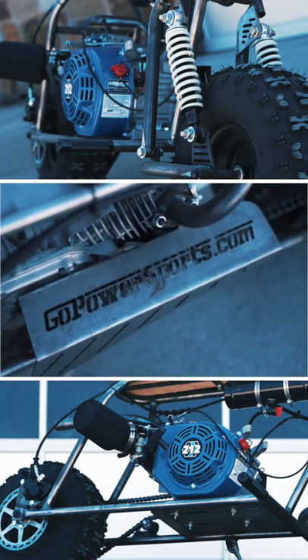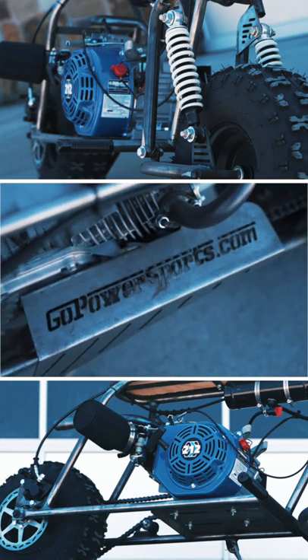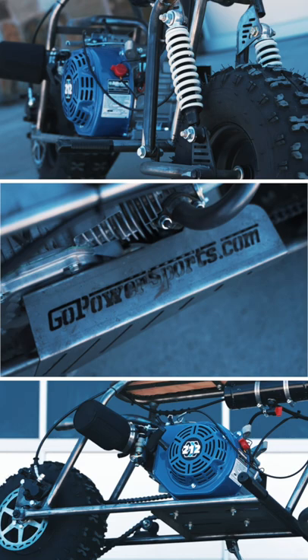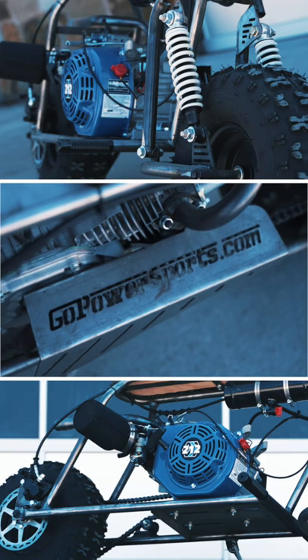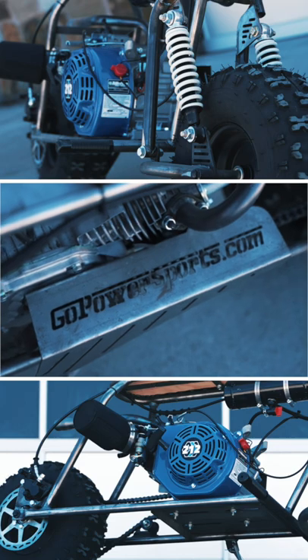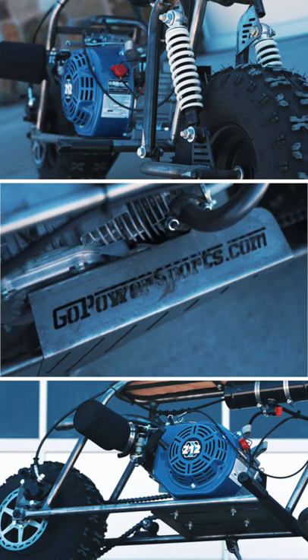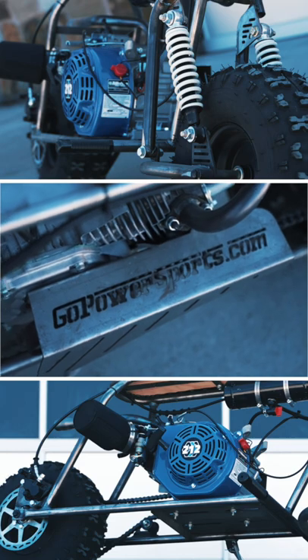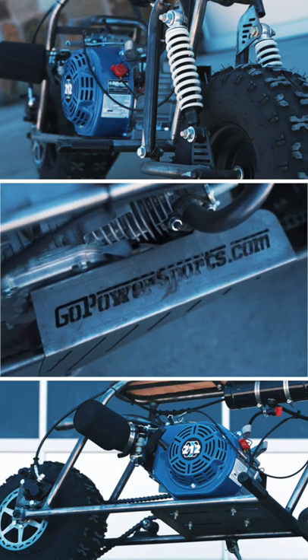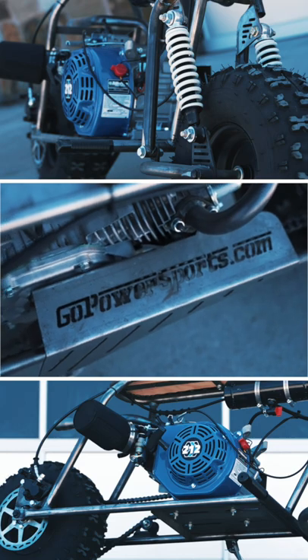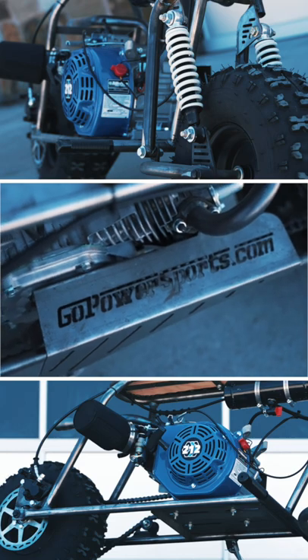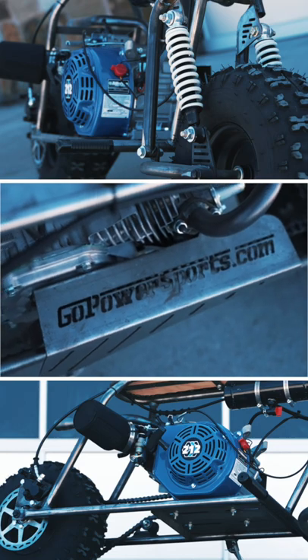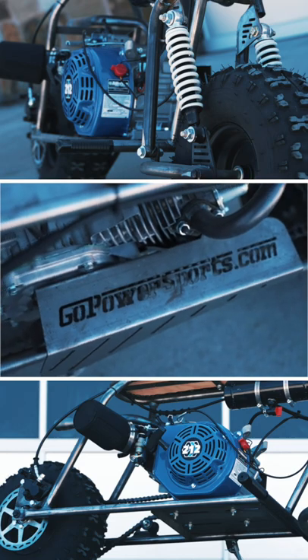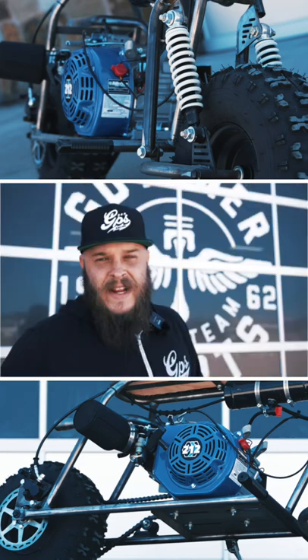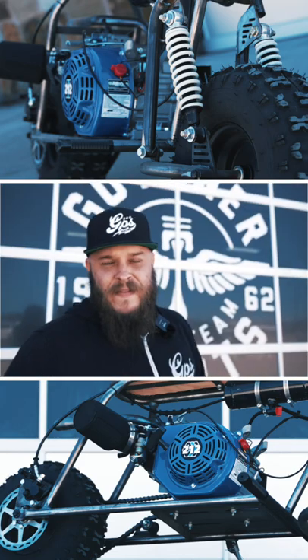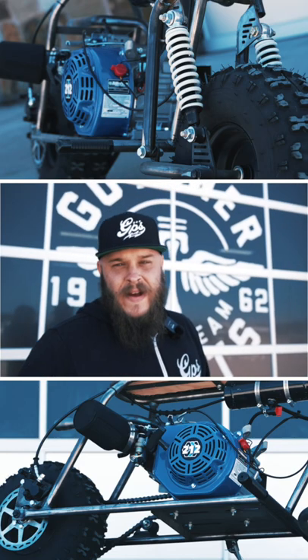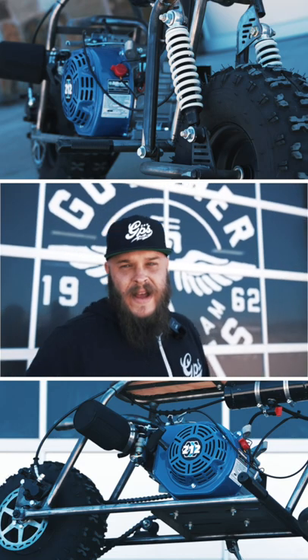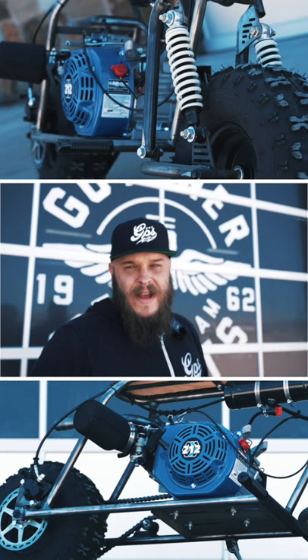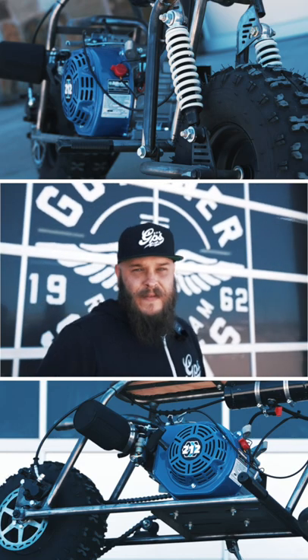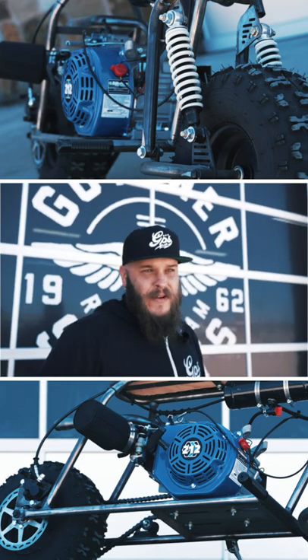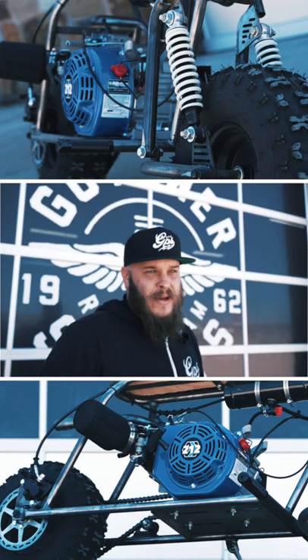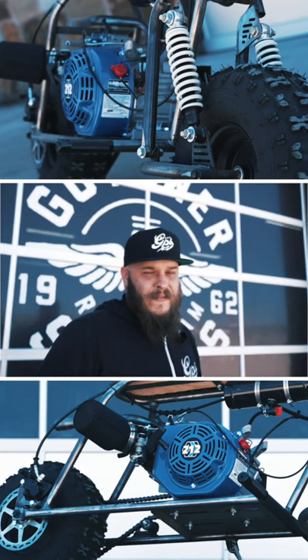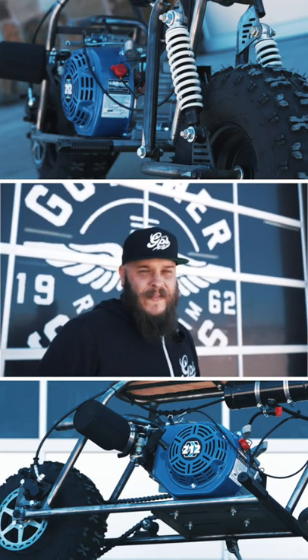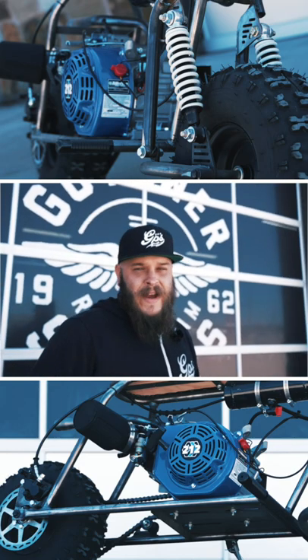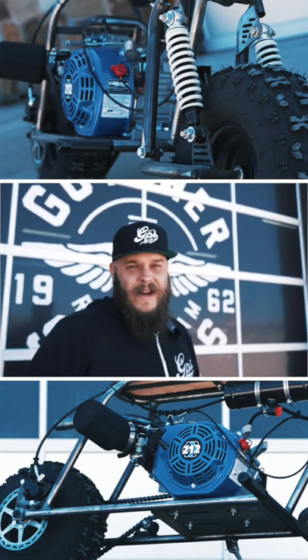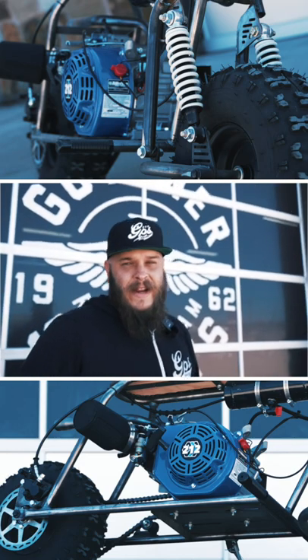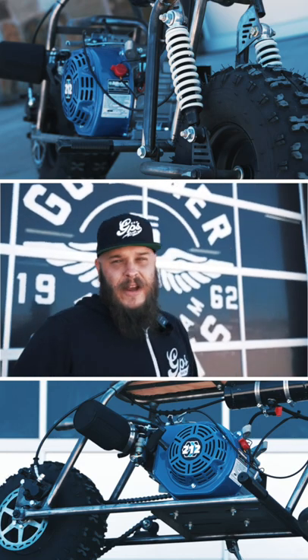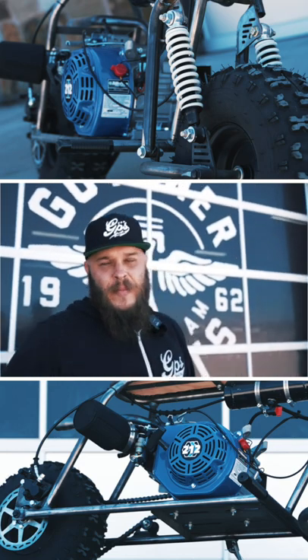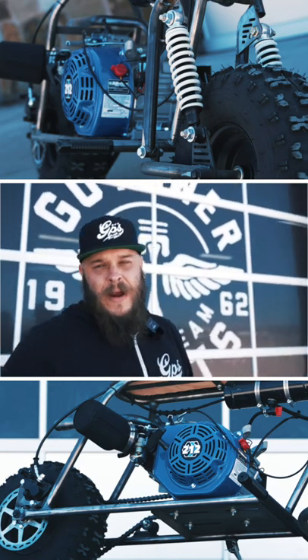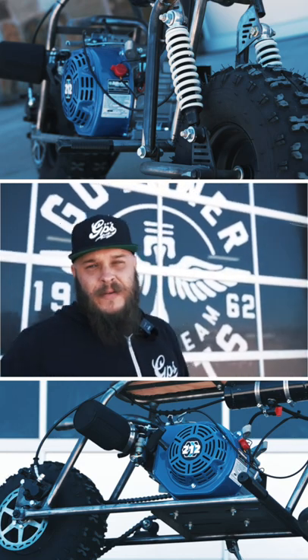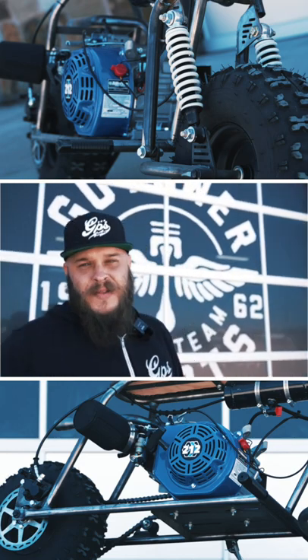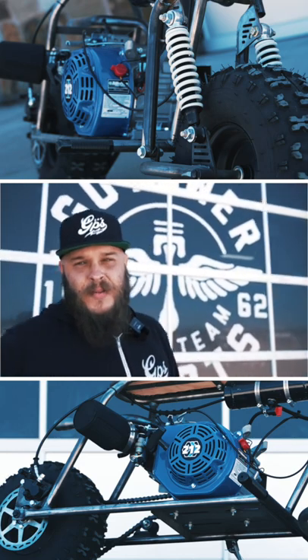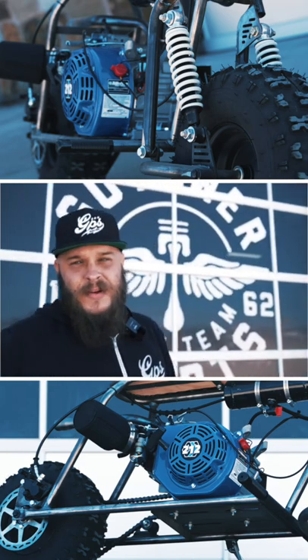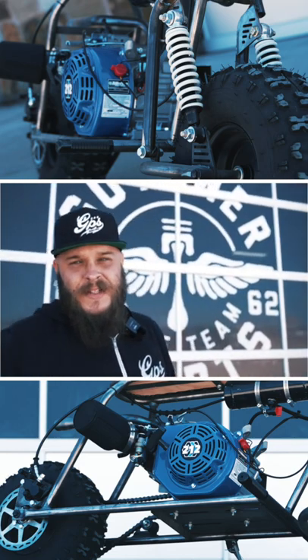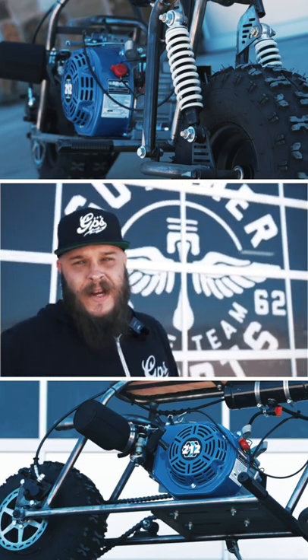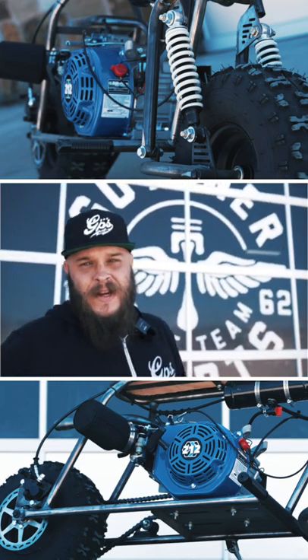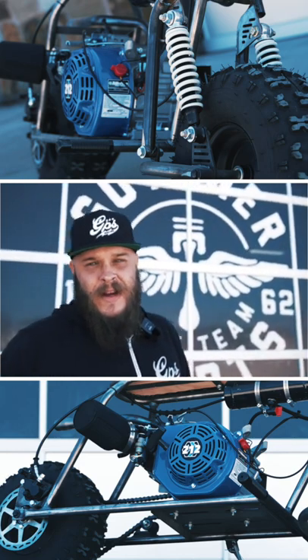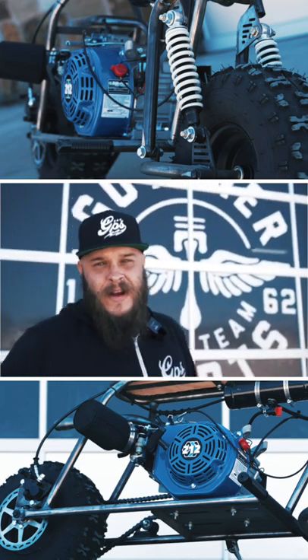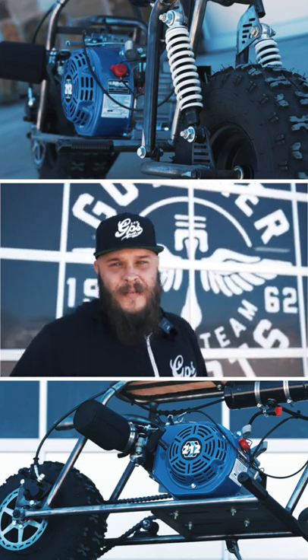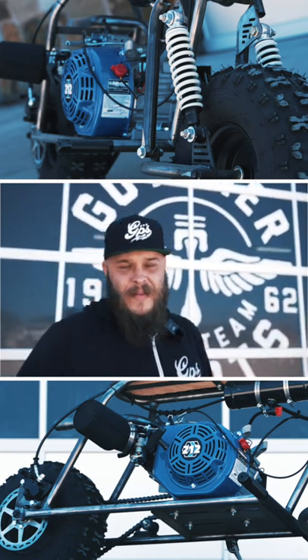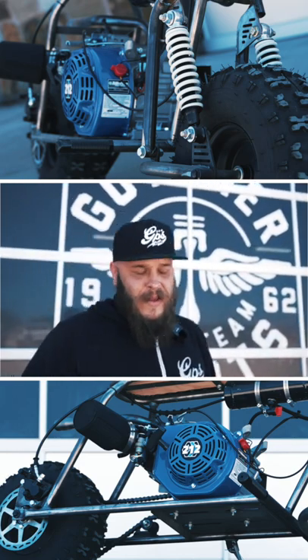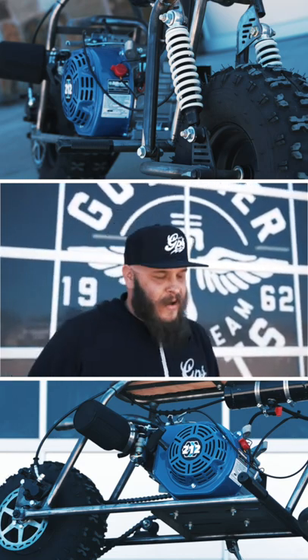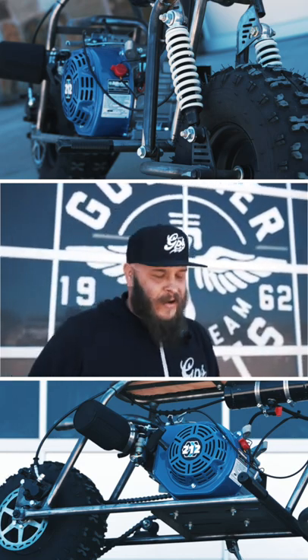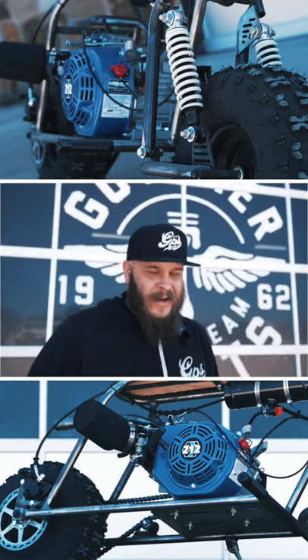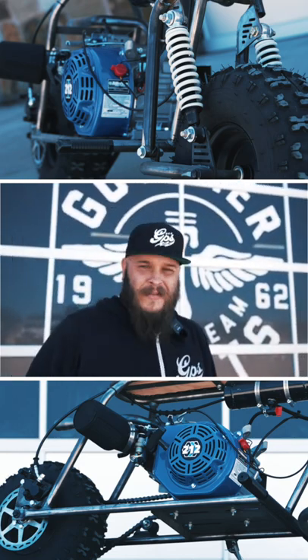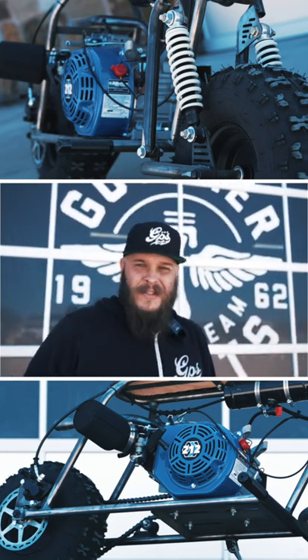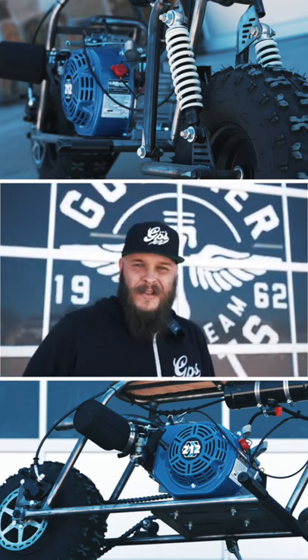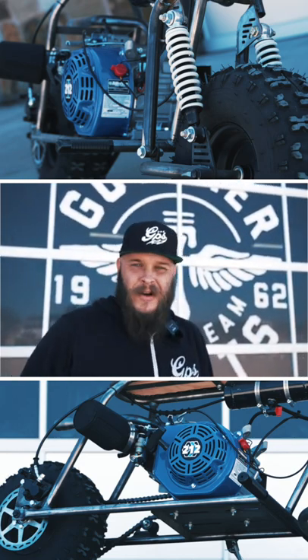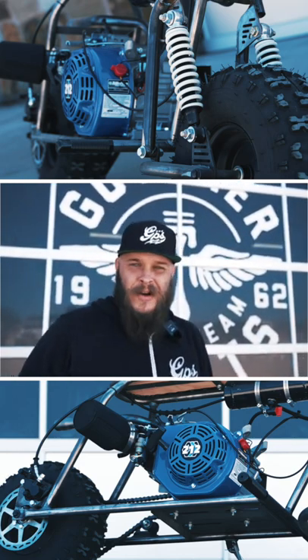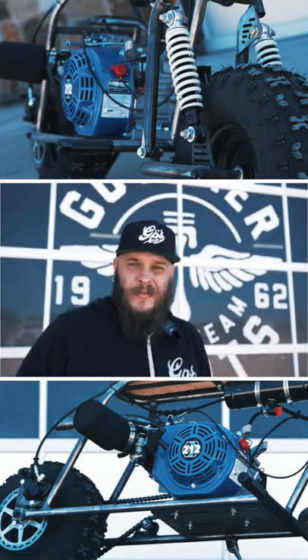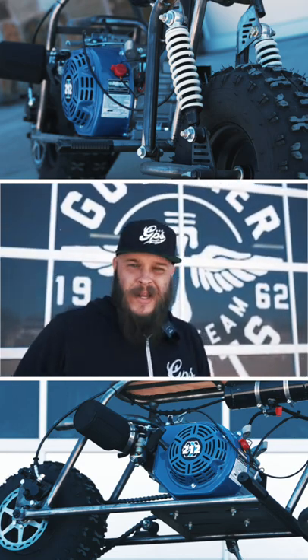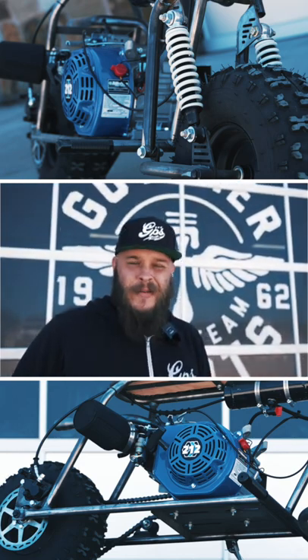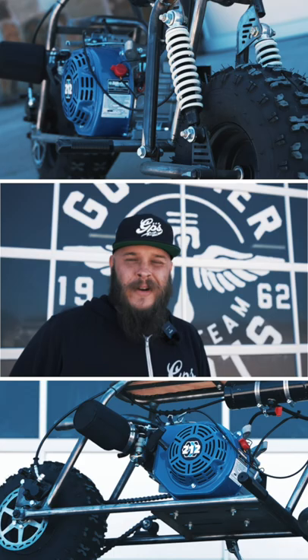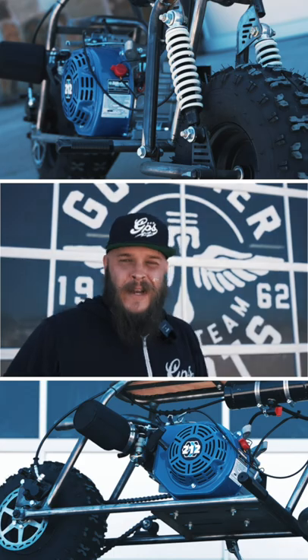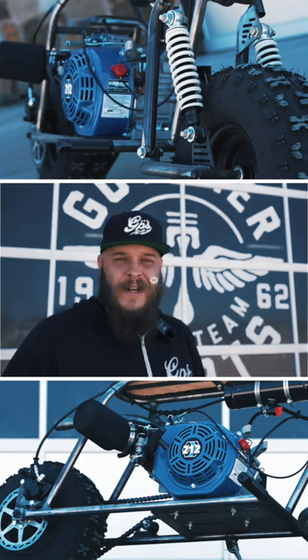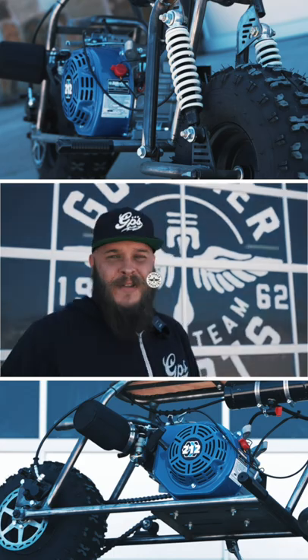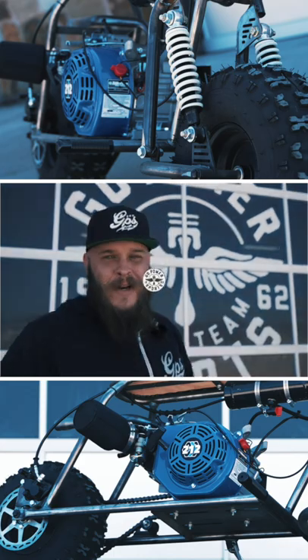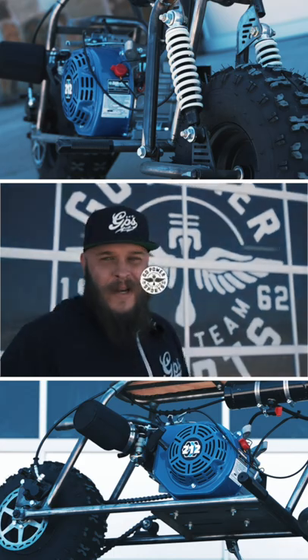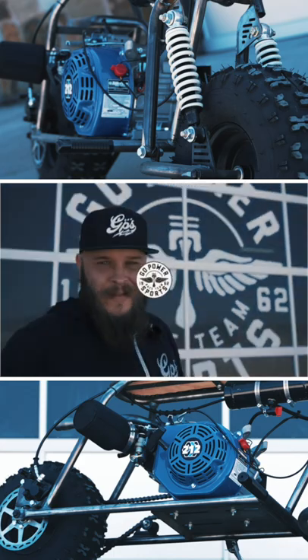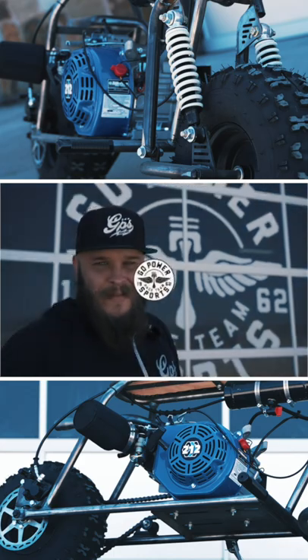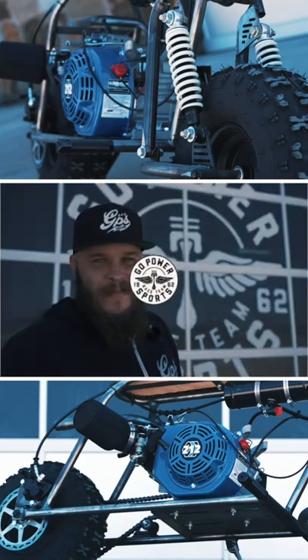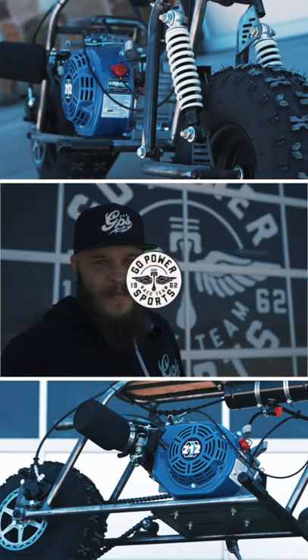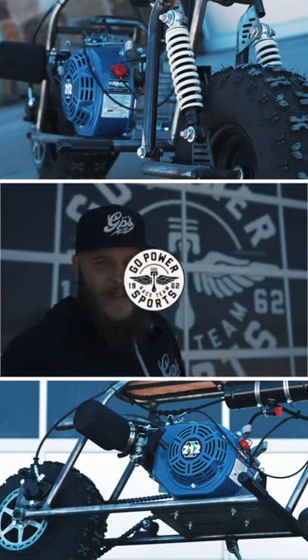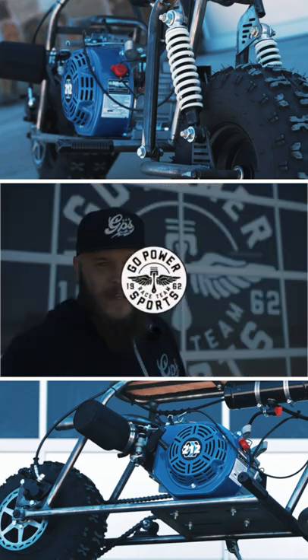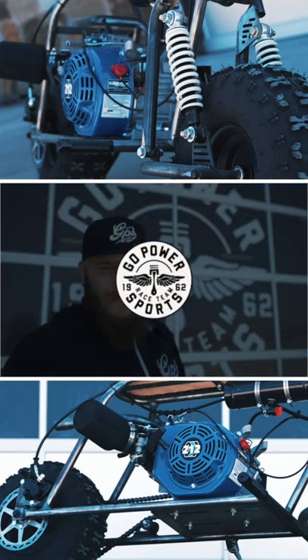This kit starts at $895. You can find it at GoPowerSports.com or give us a call and we'll get one headed your way. Thank you.